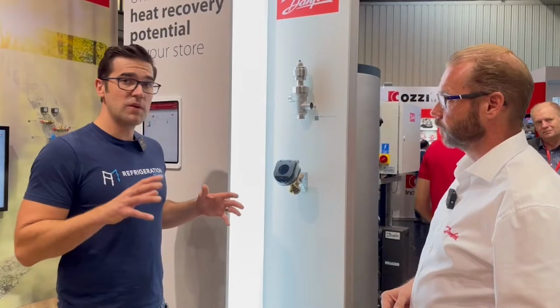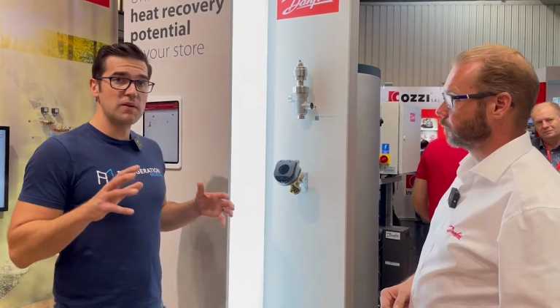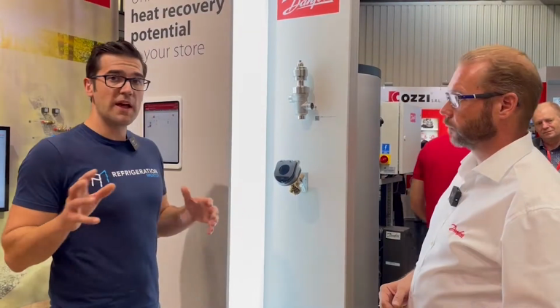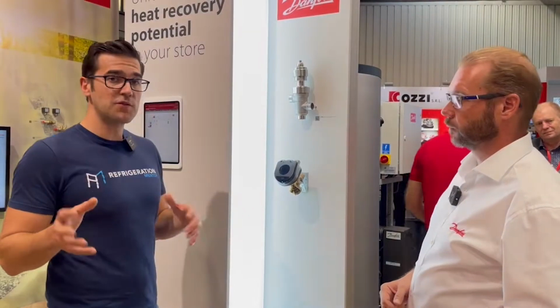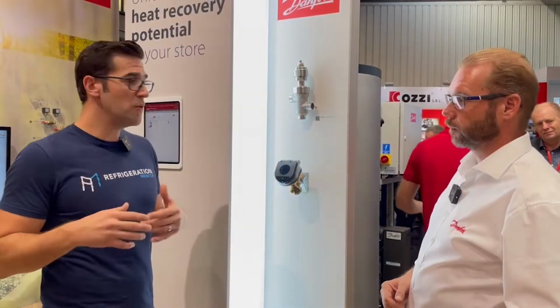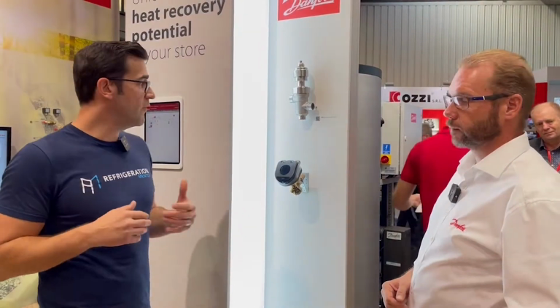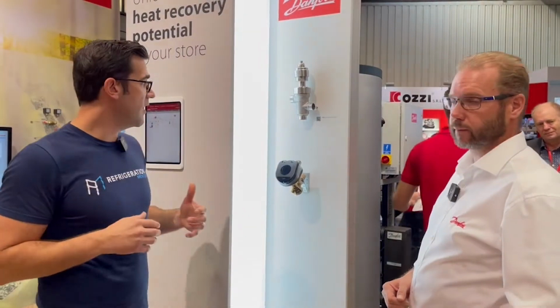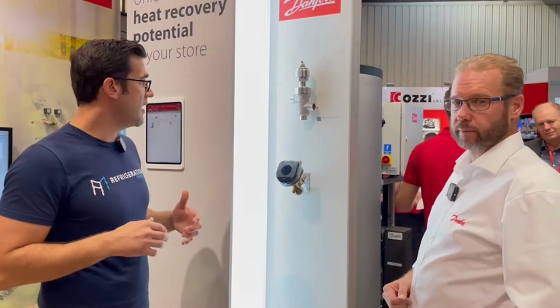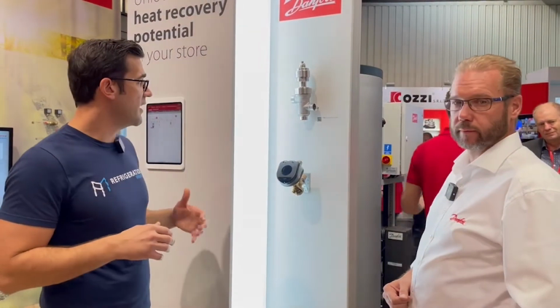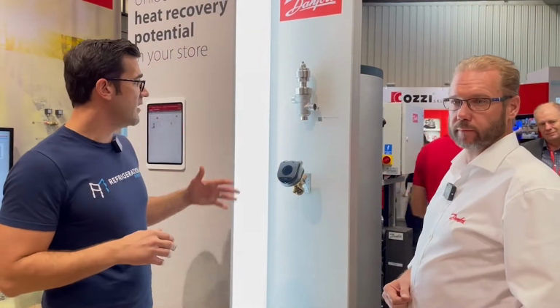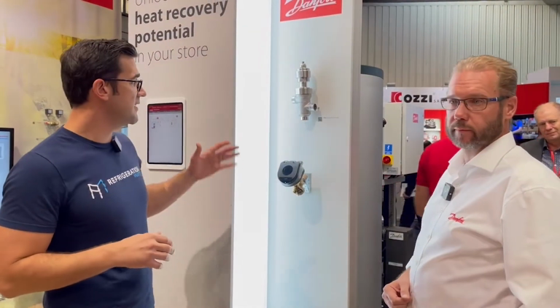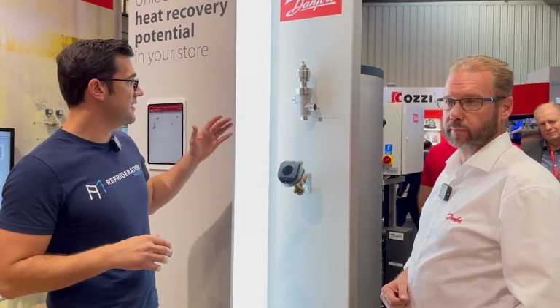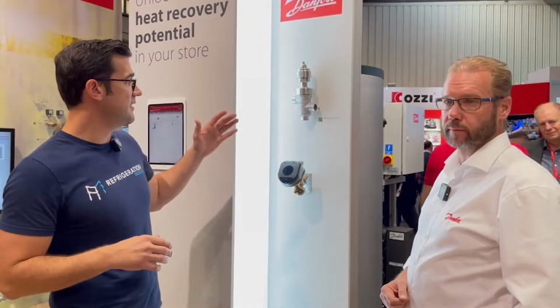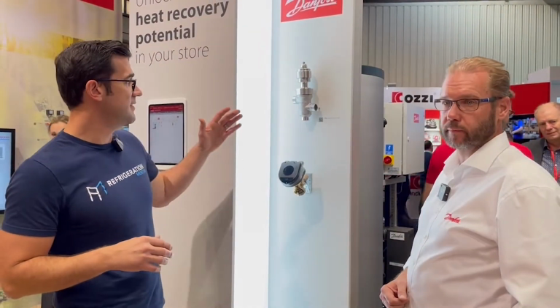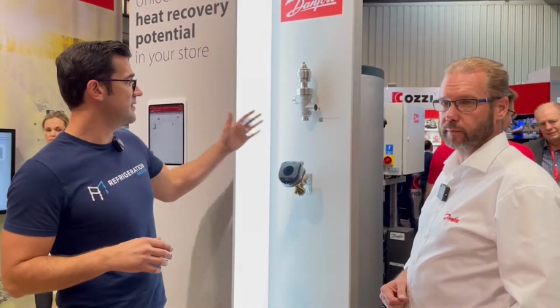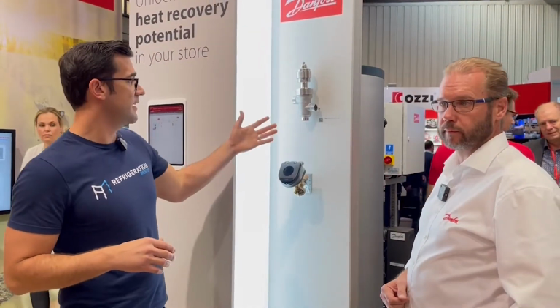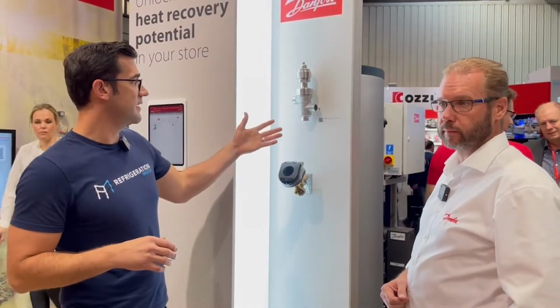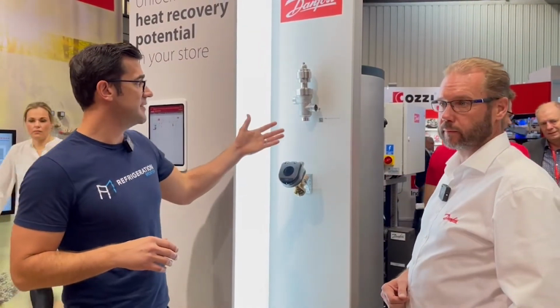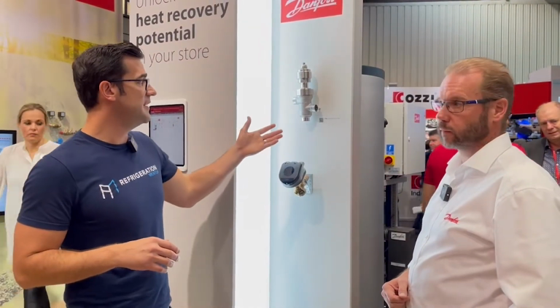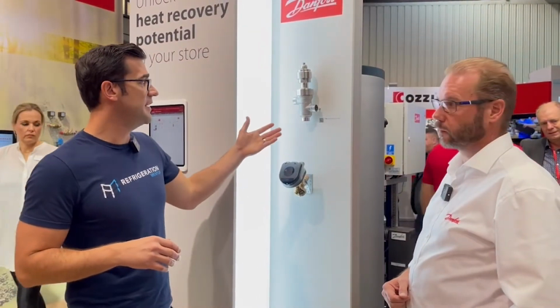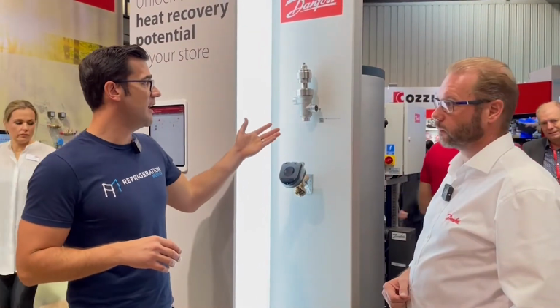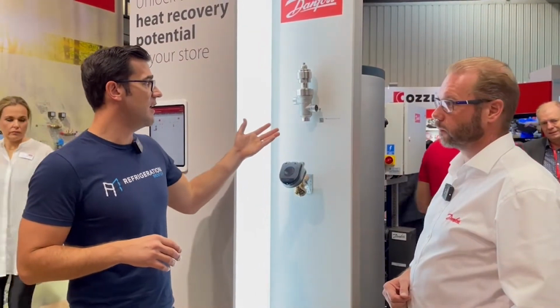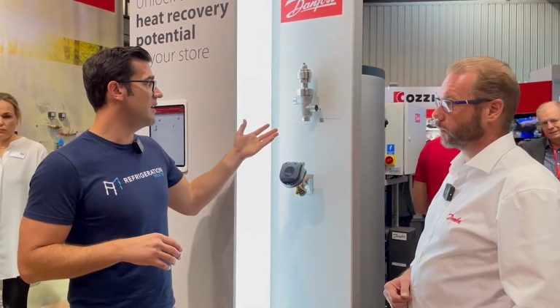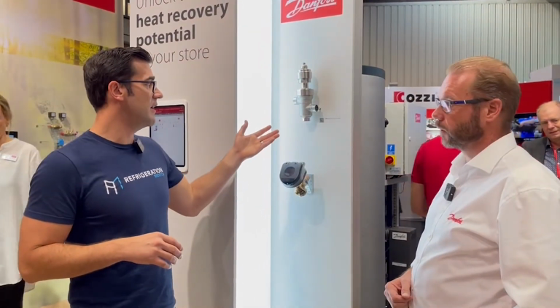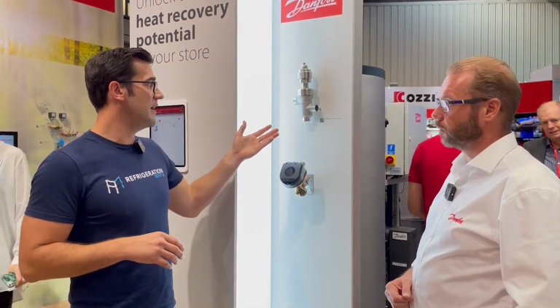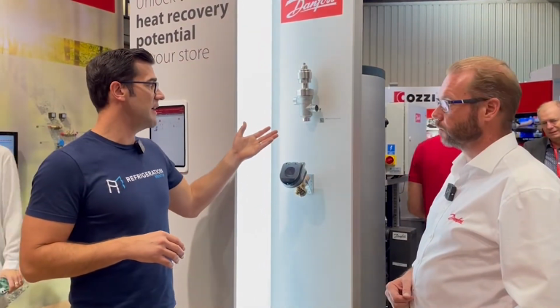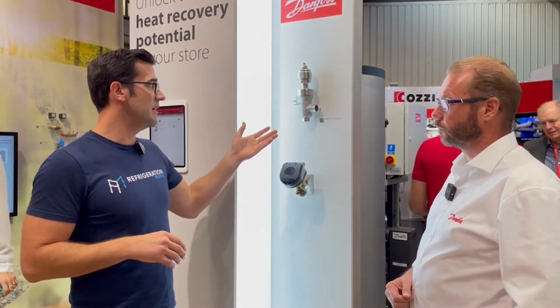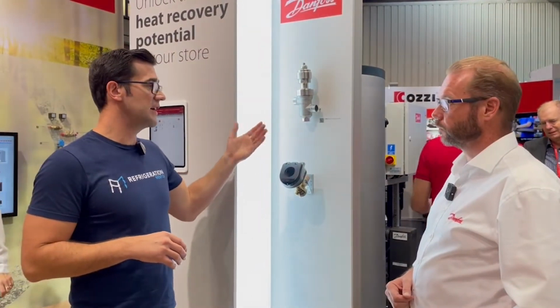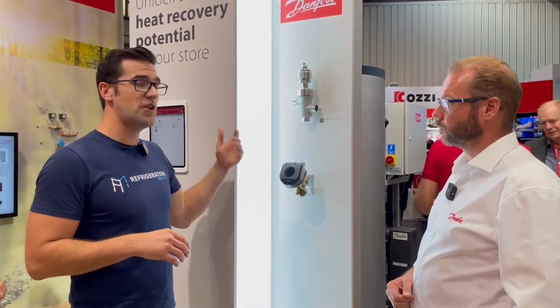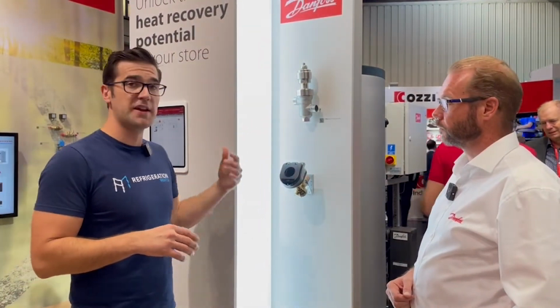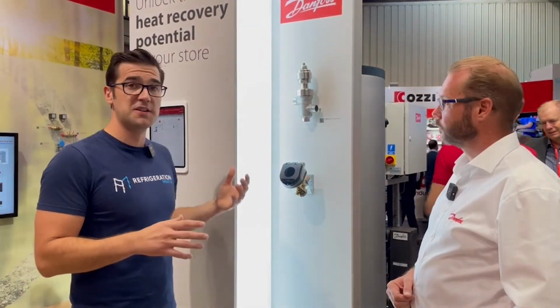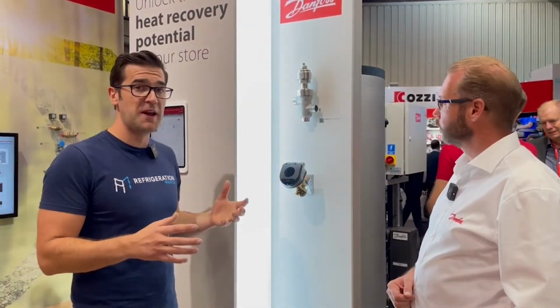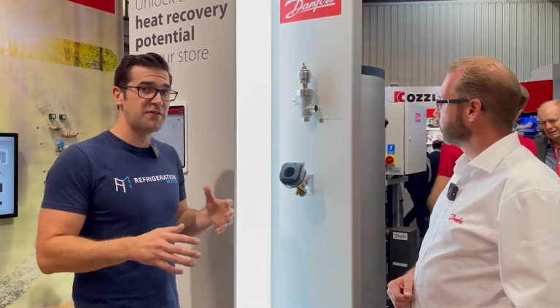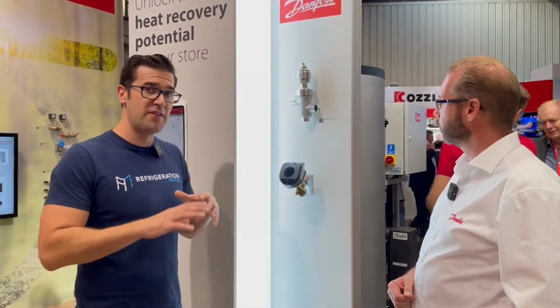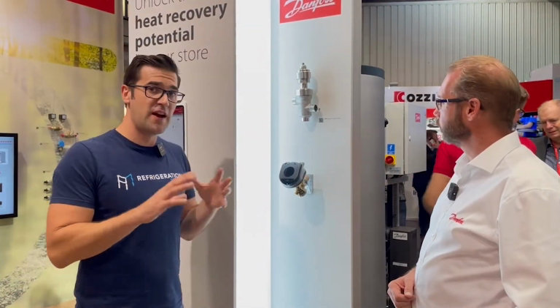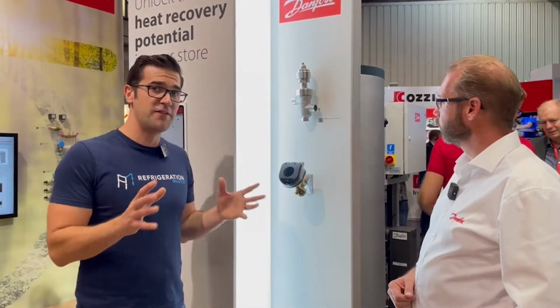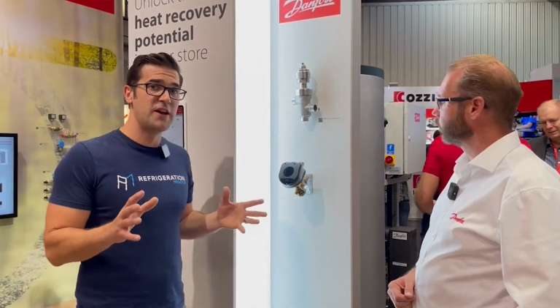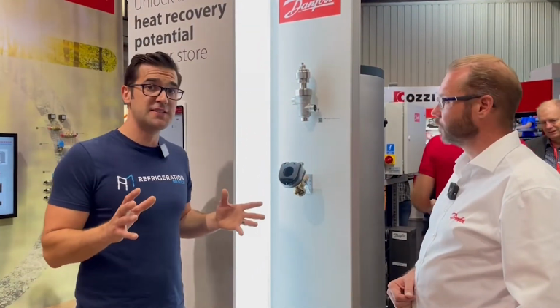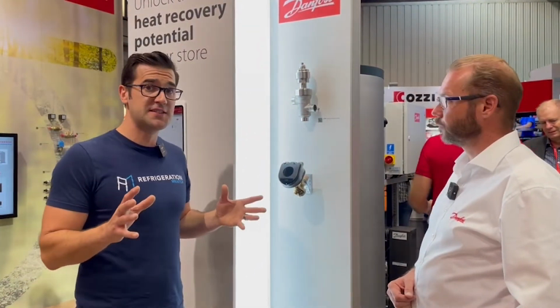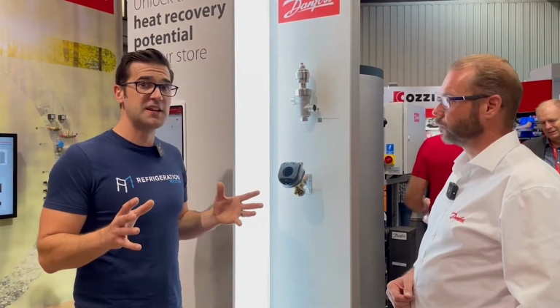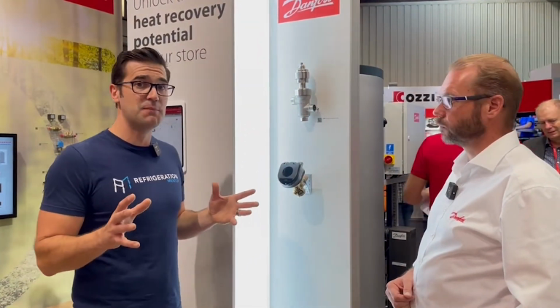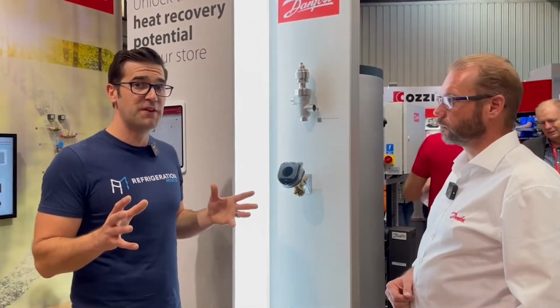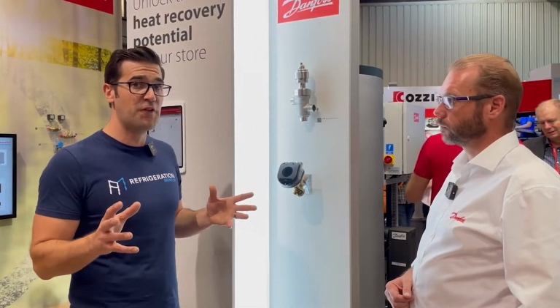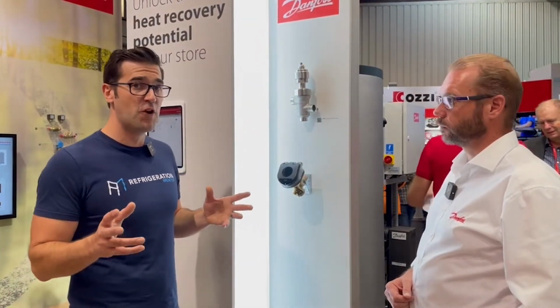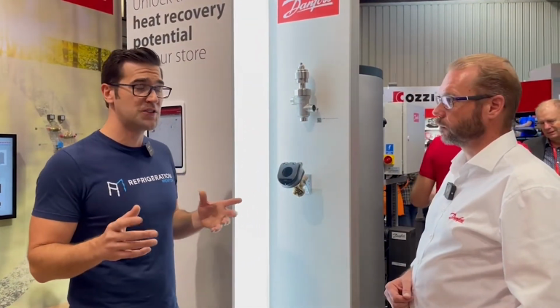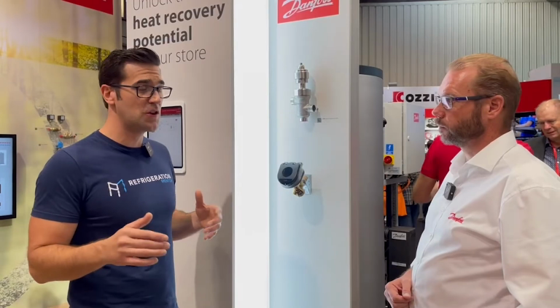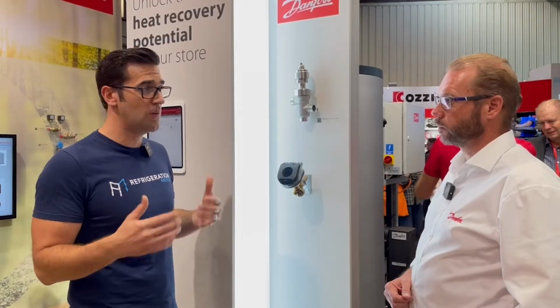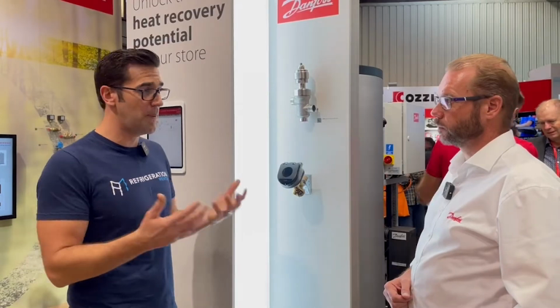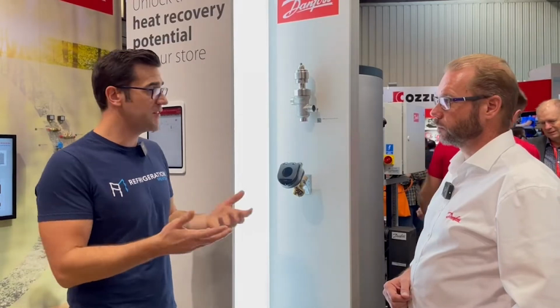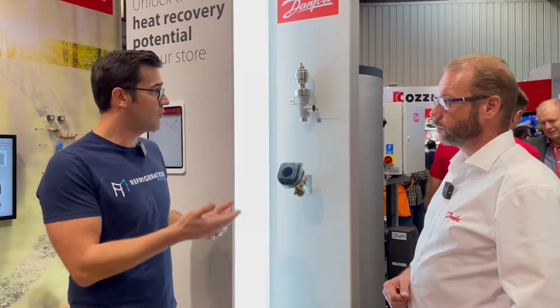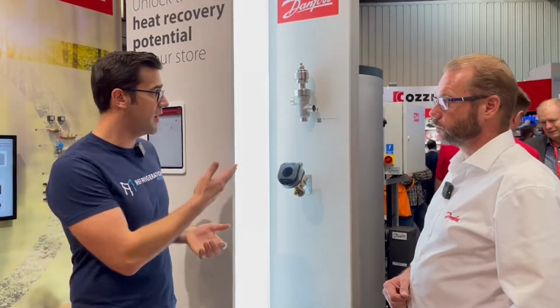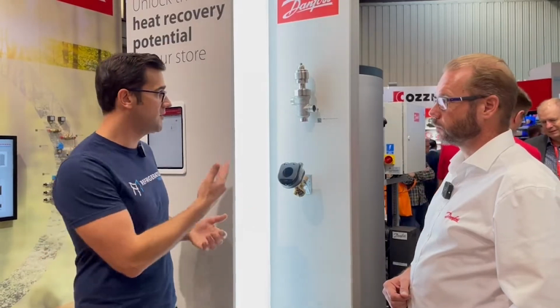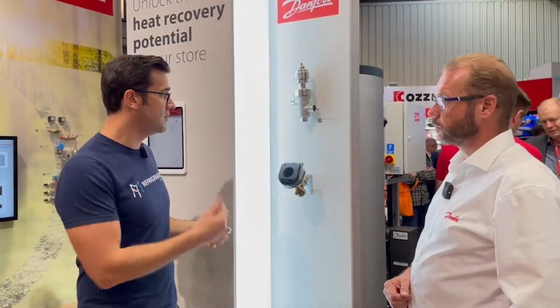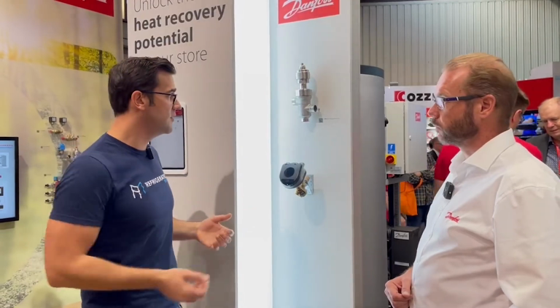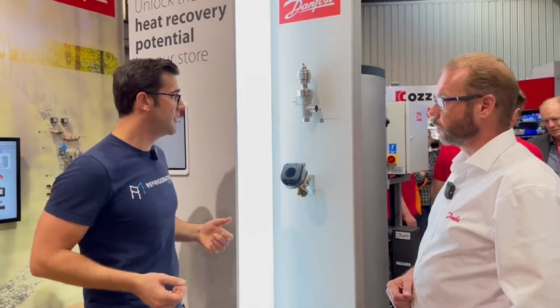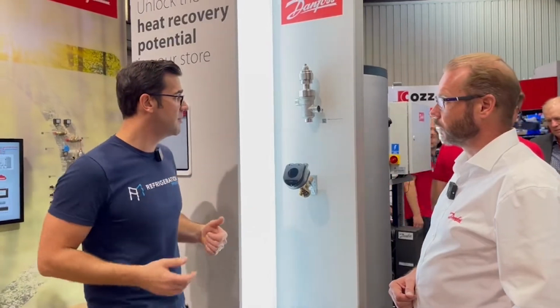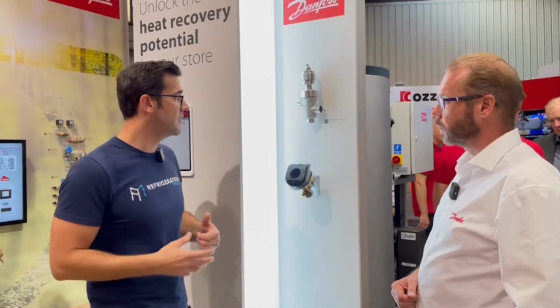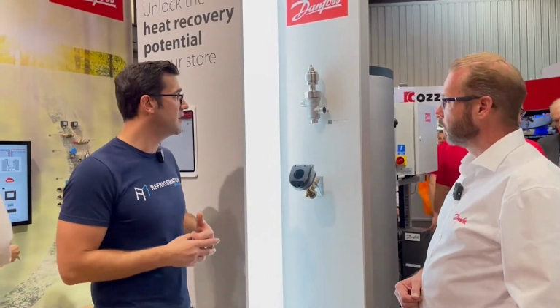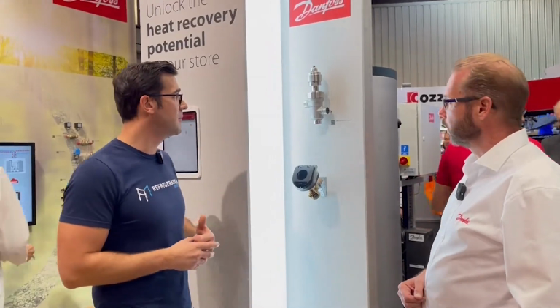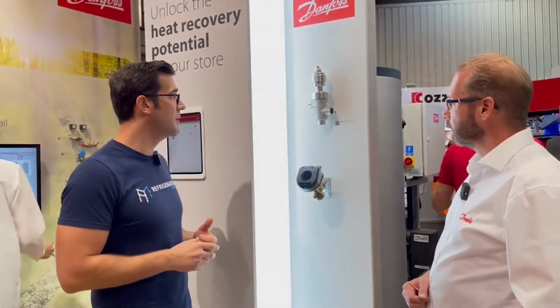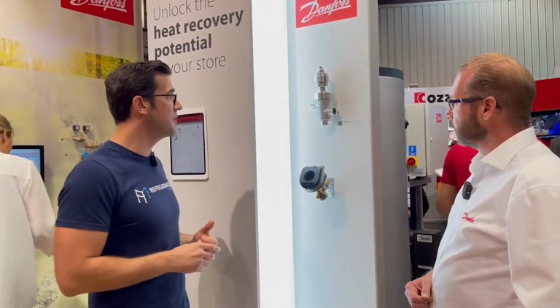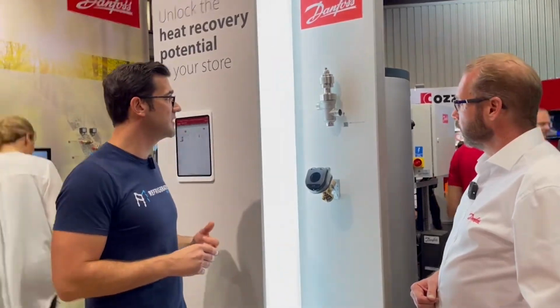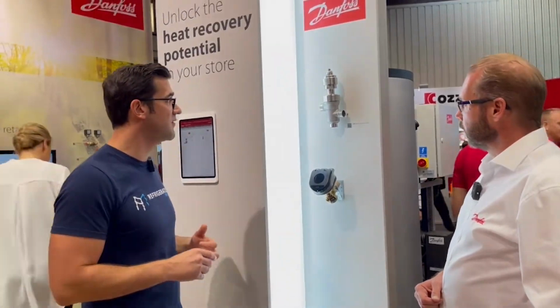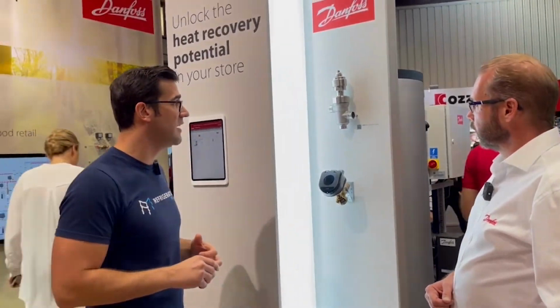As we move along here I see this CTR electronic expansion valve. I've not seen it before, so Patrick, why don't you tell me a little bit about this valve?